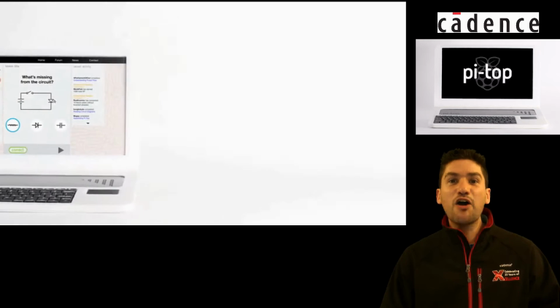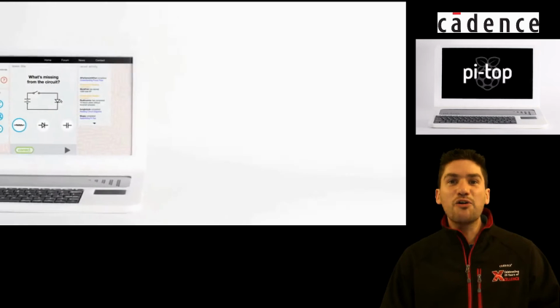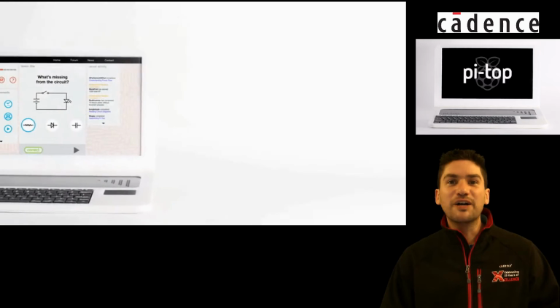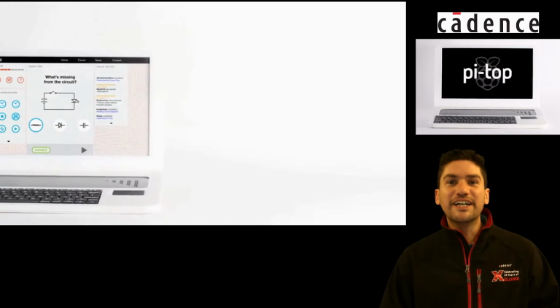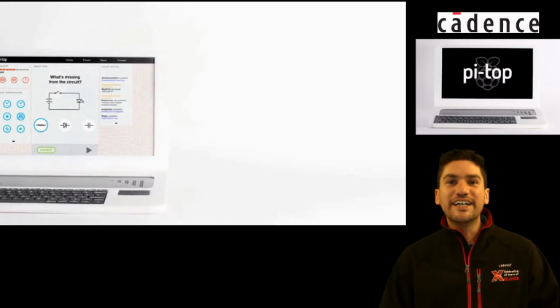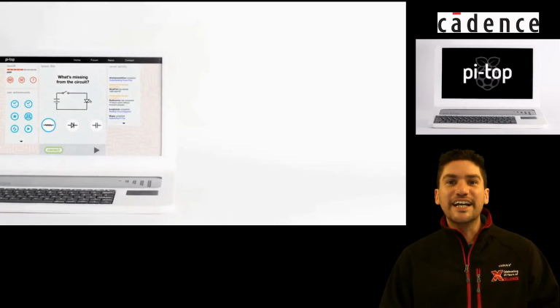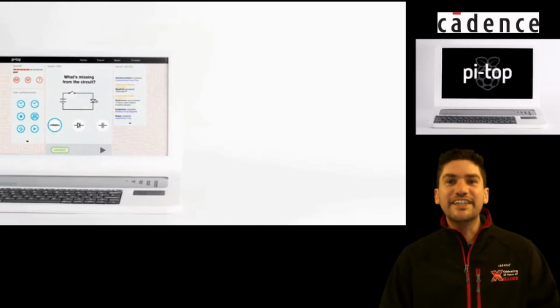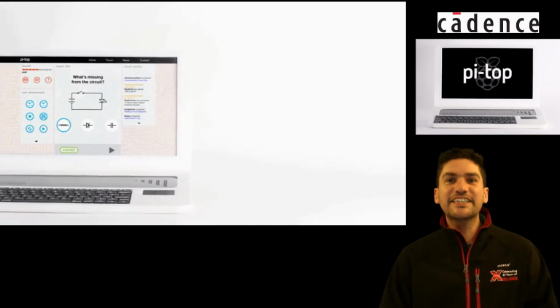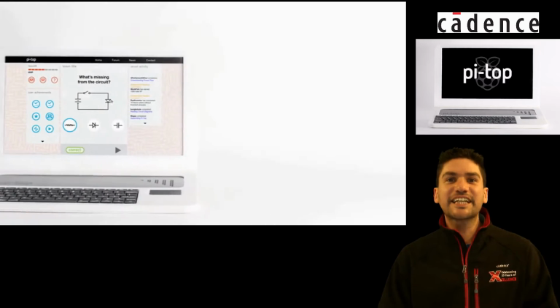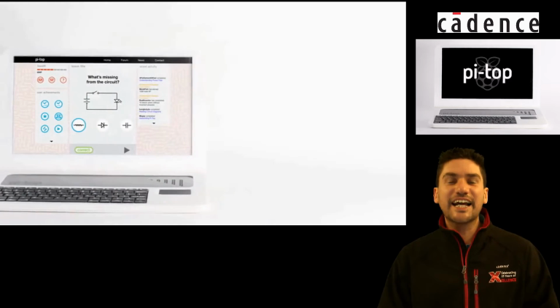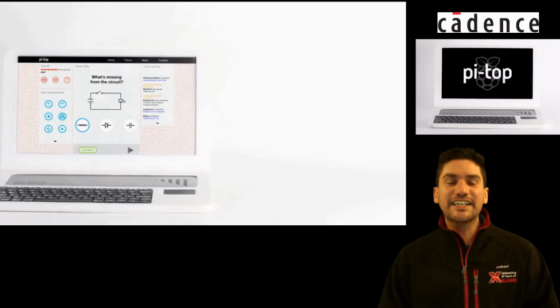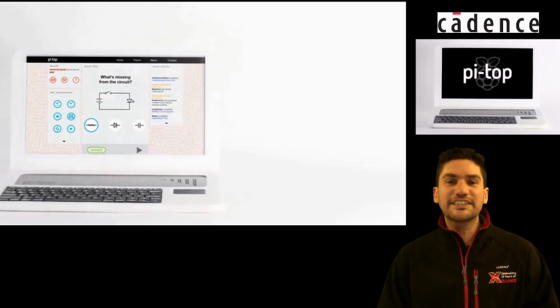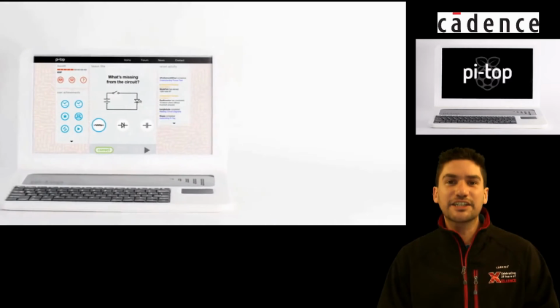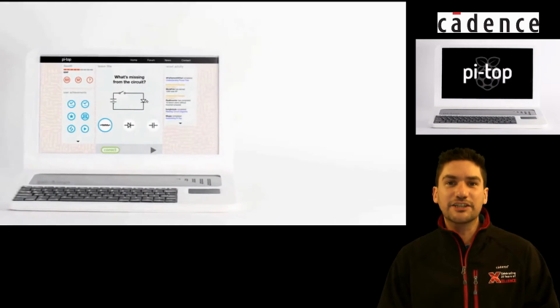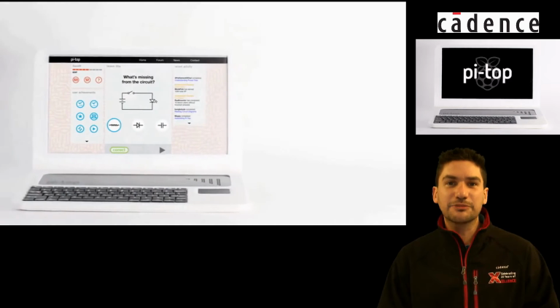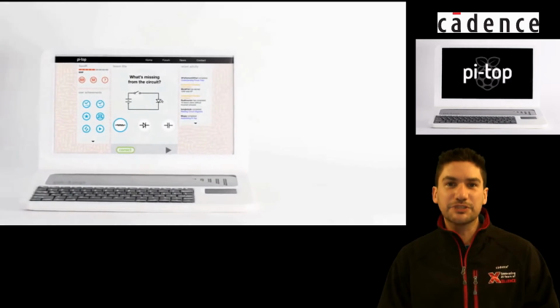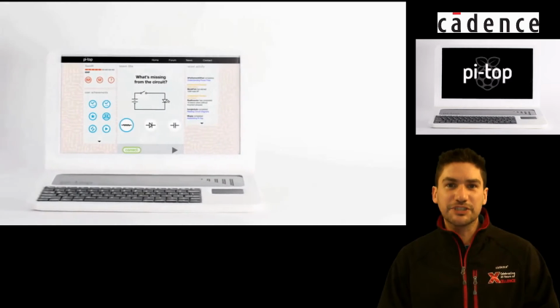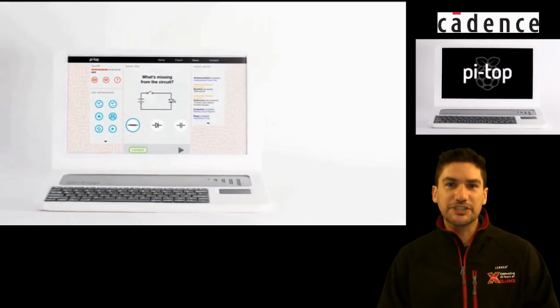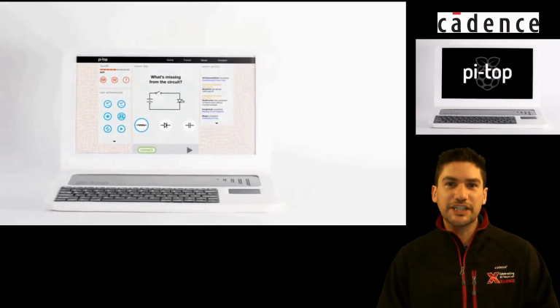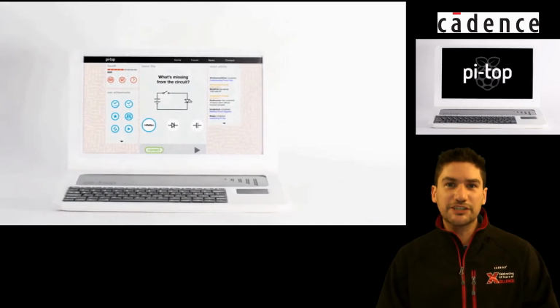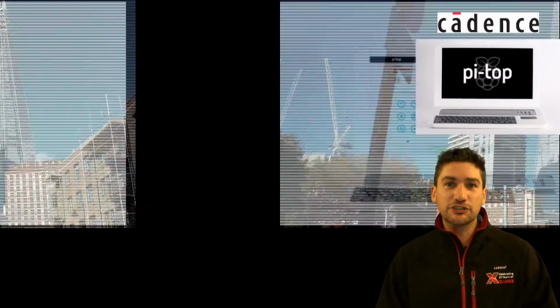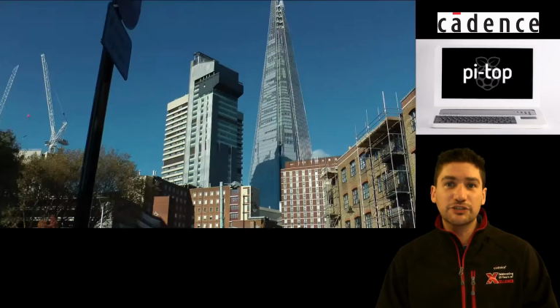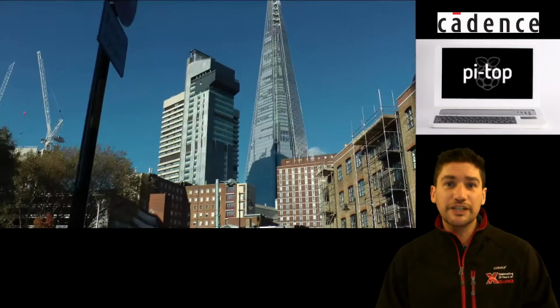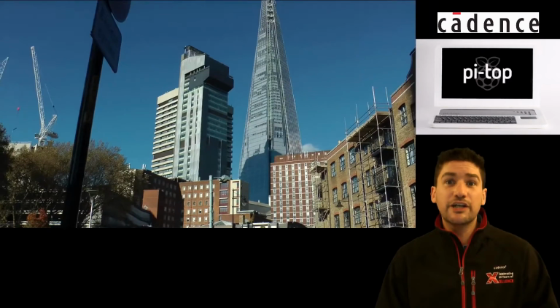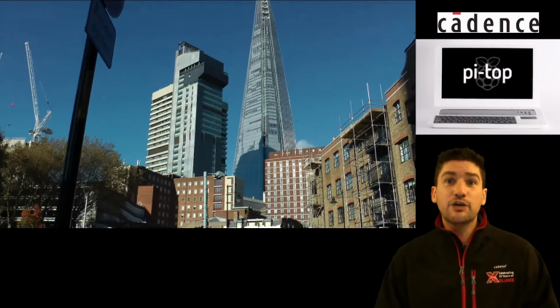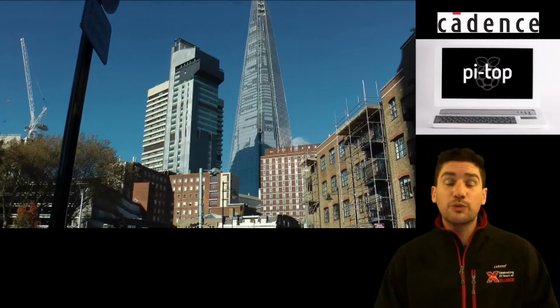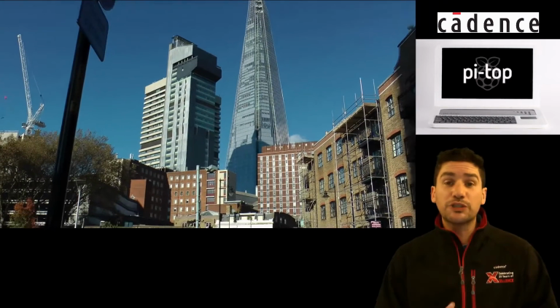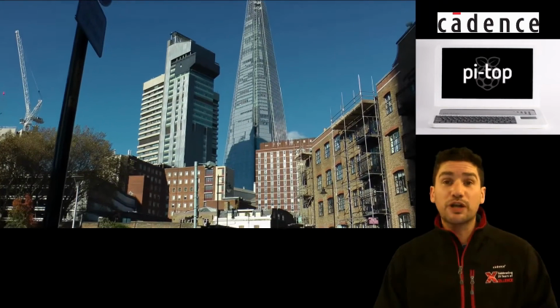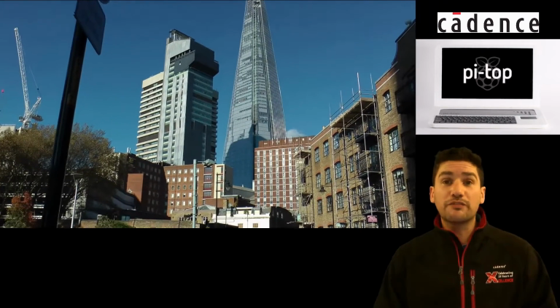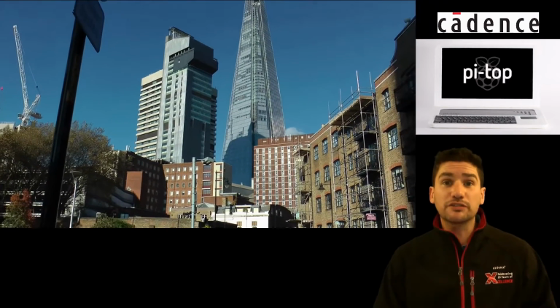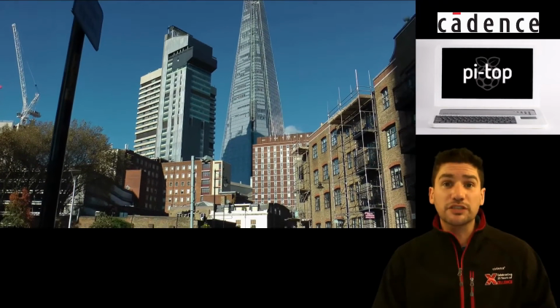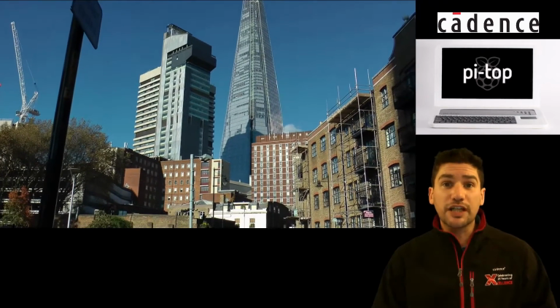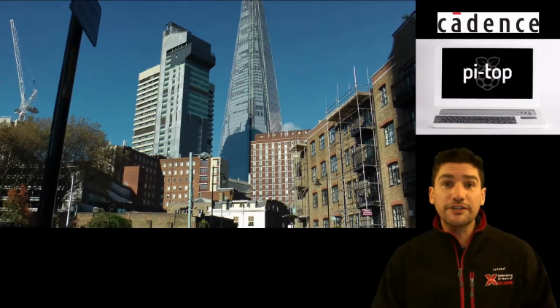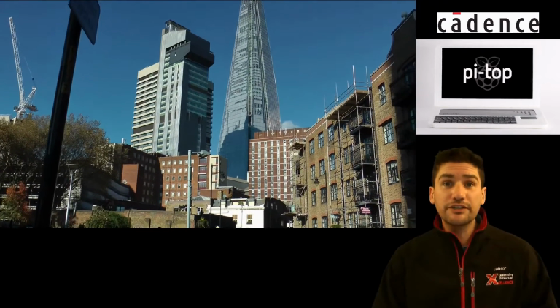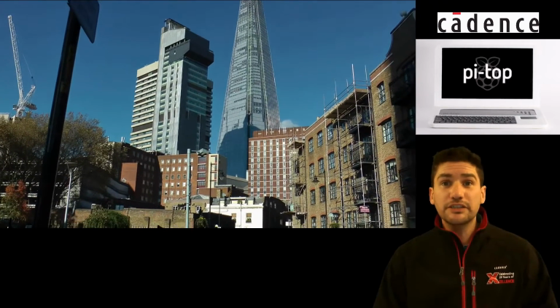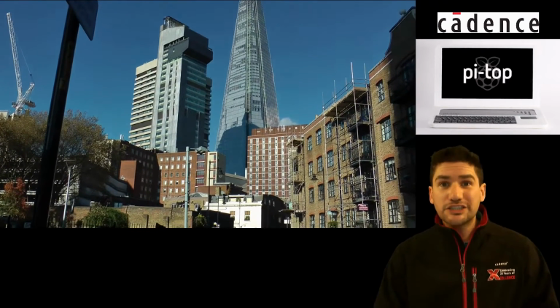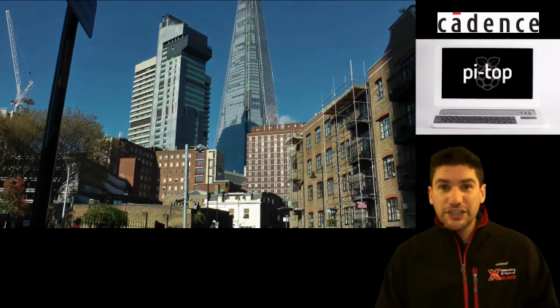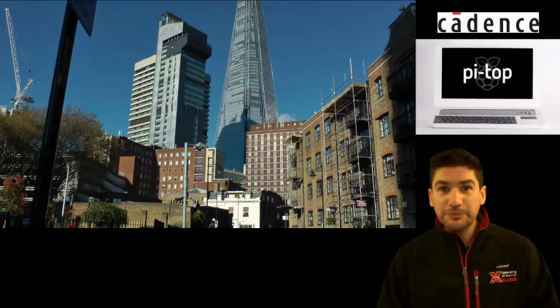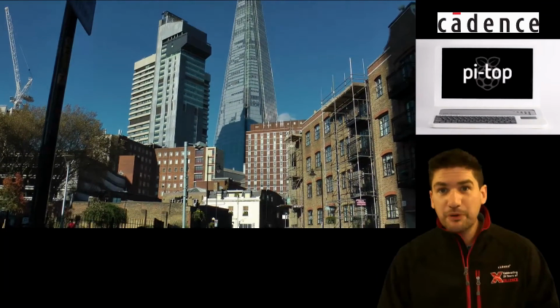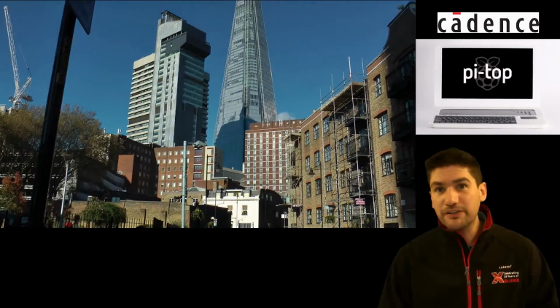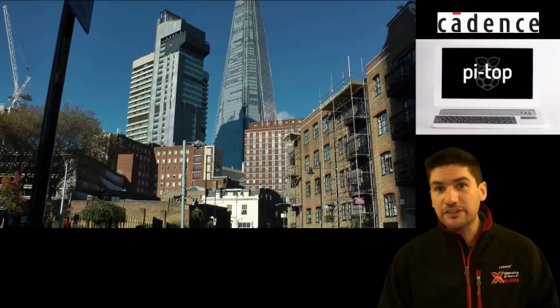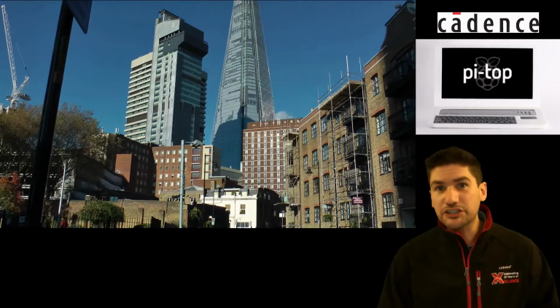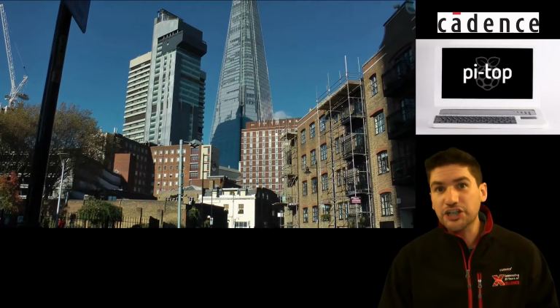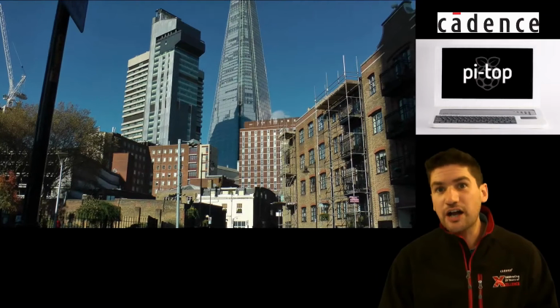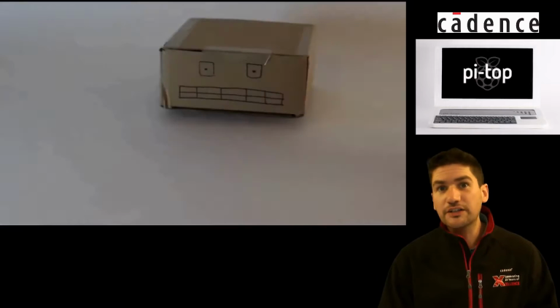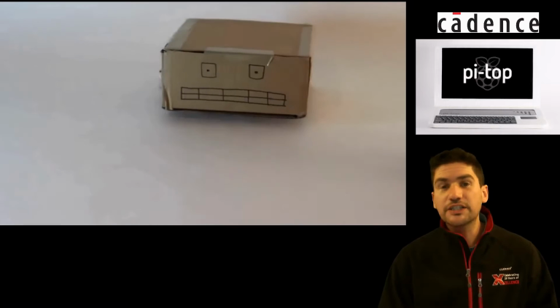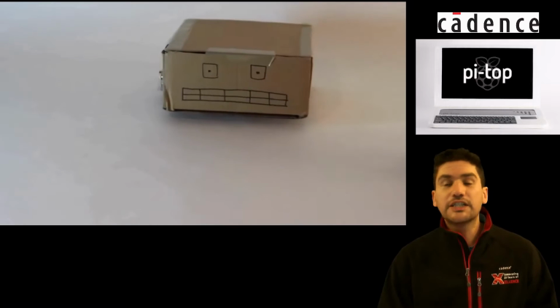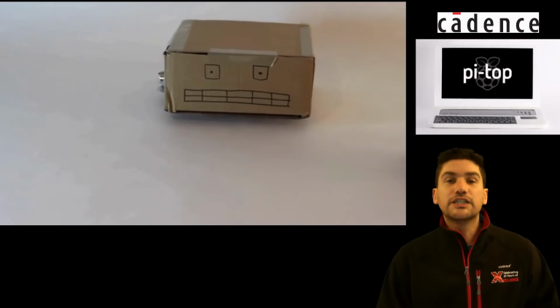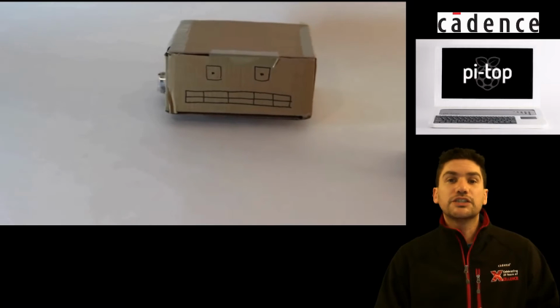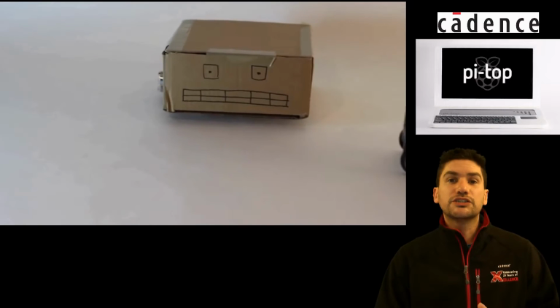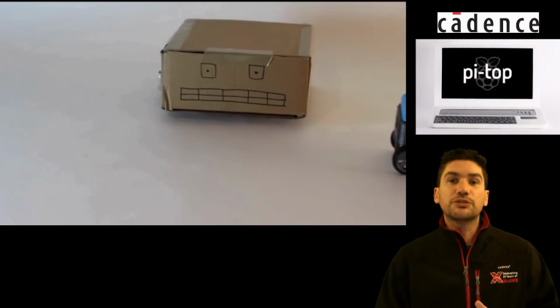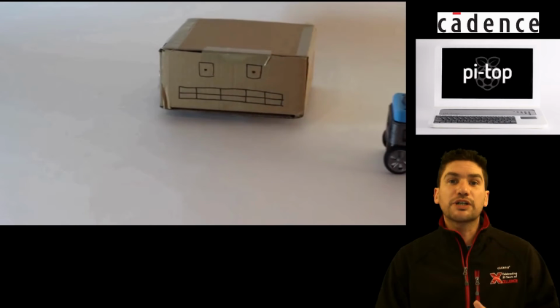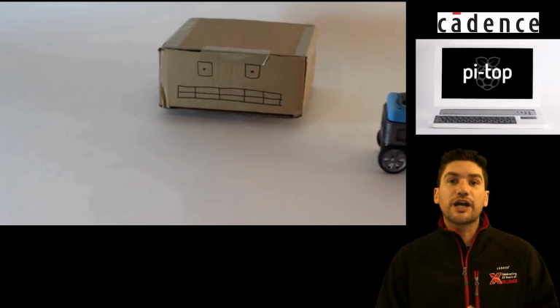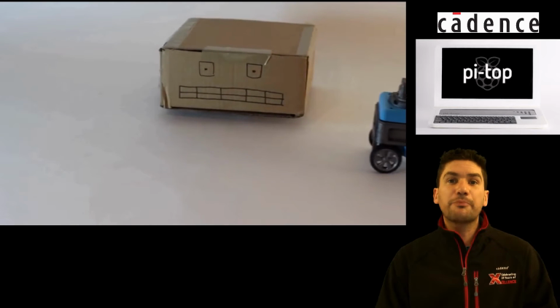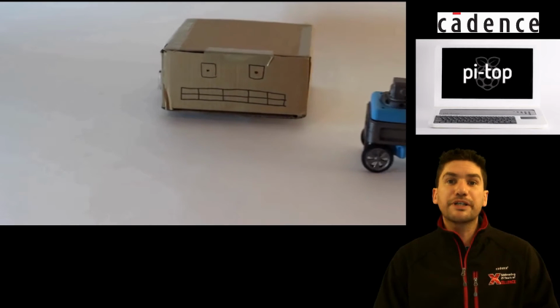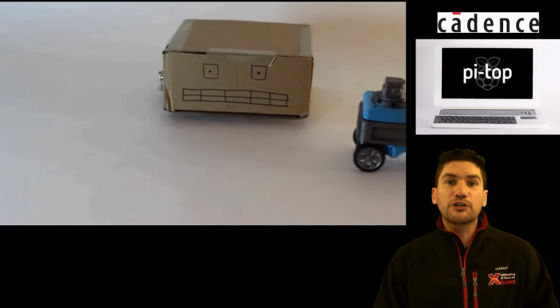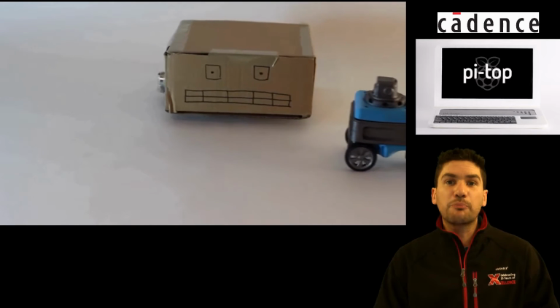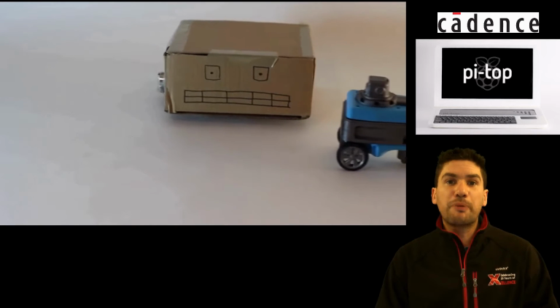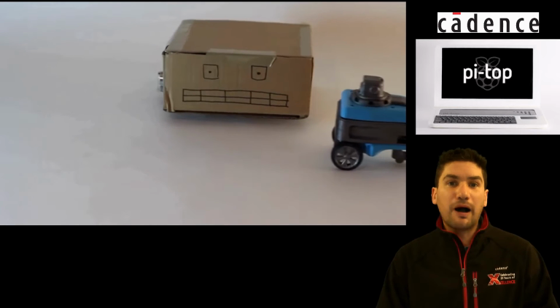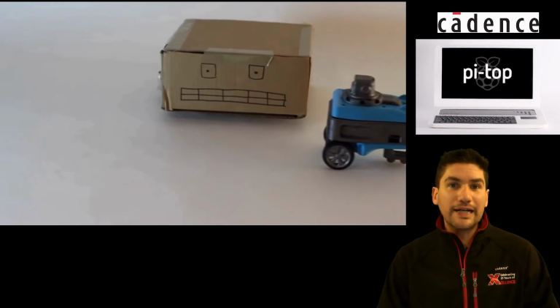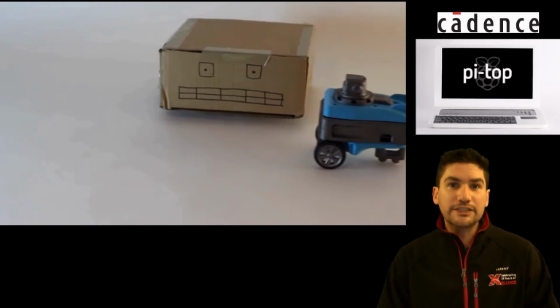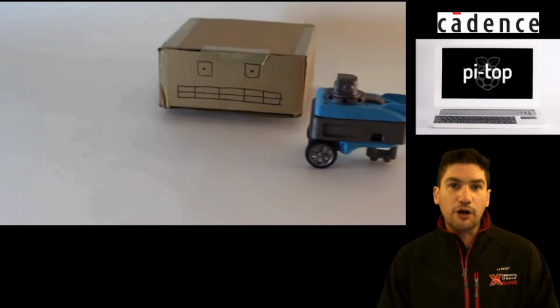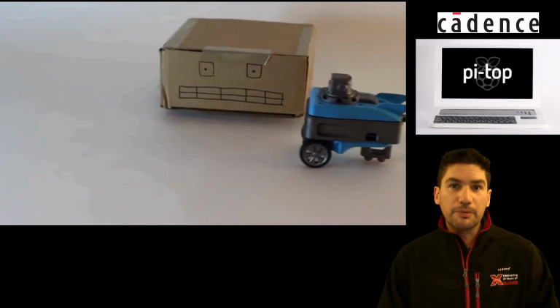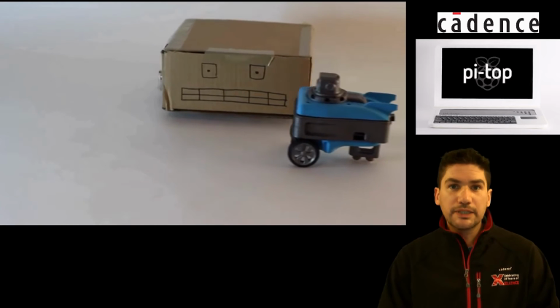Hello! In this Cadence Customer Success Story, we travelled to London, just by The Shard, to a company called Pi-Top.